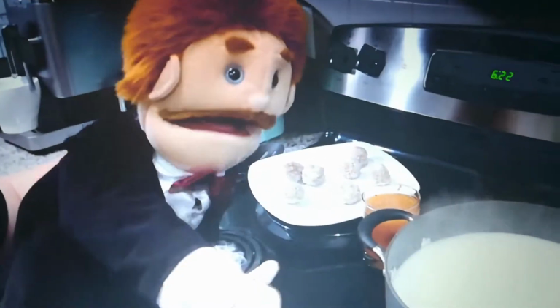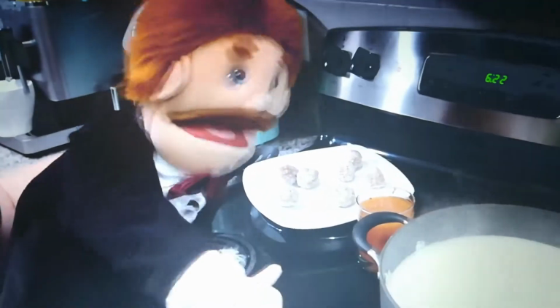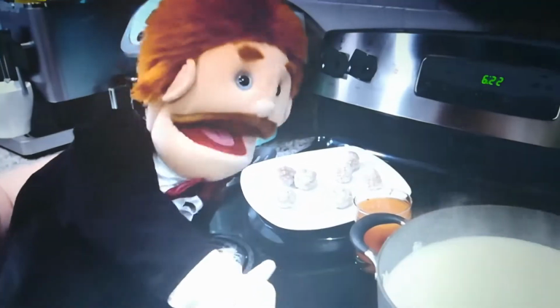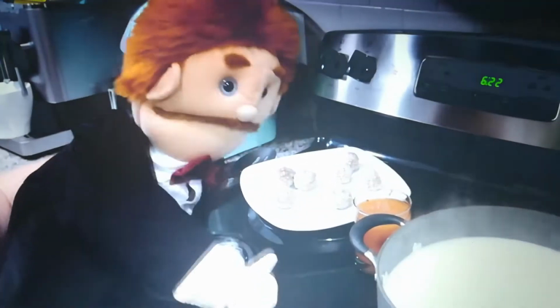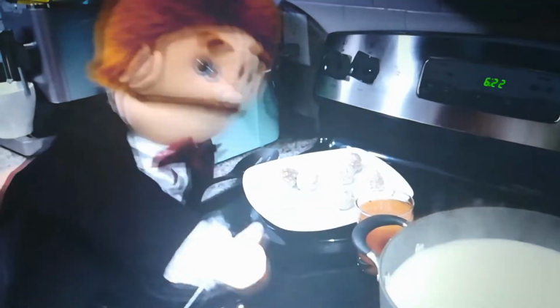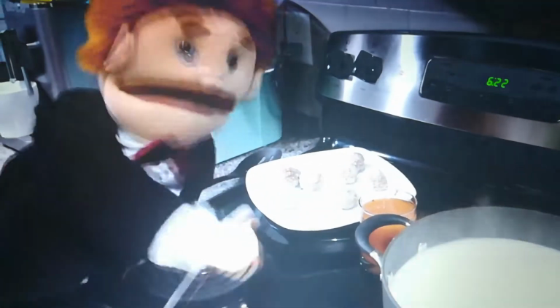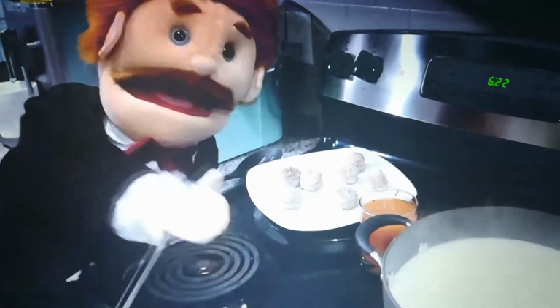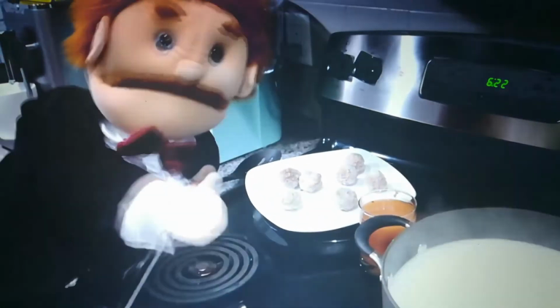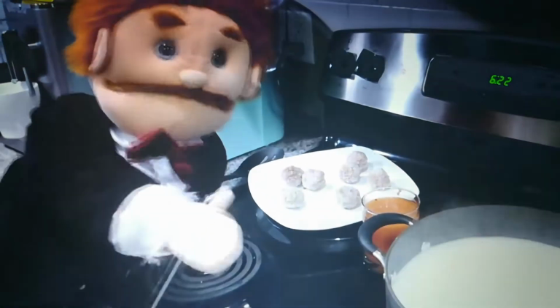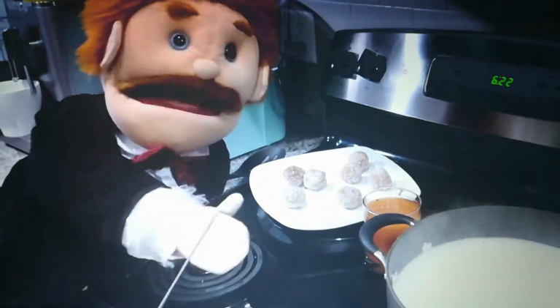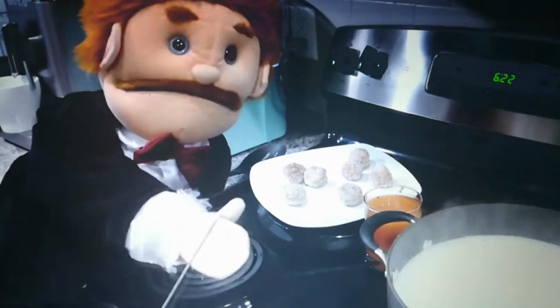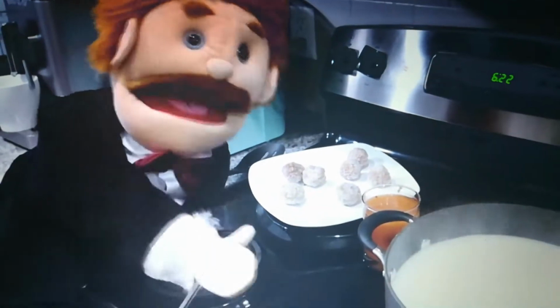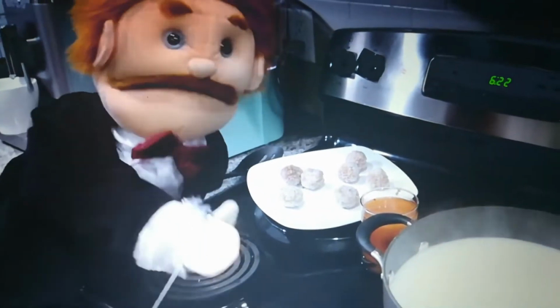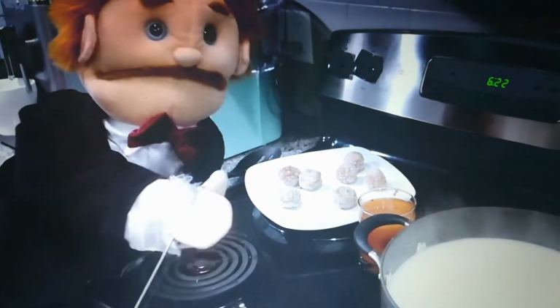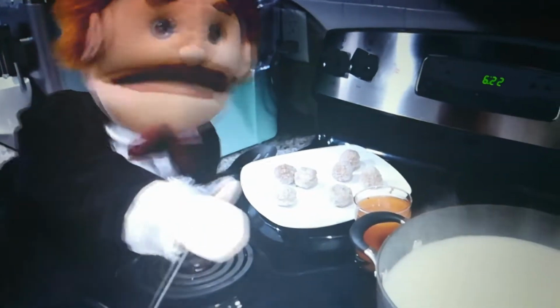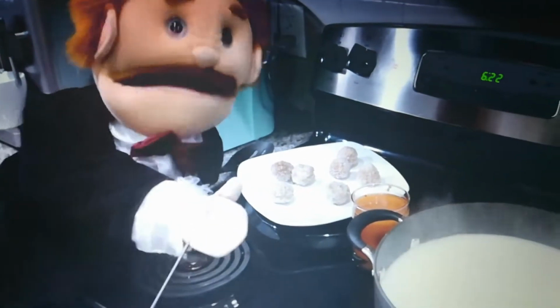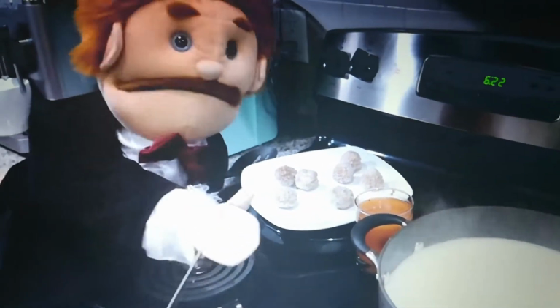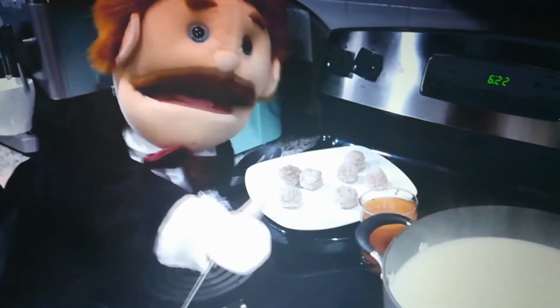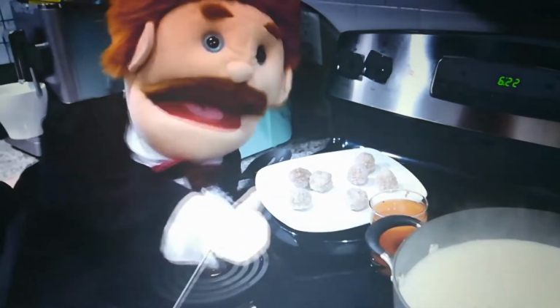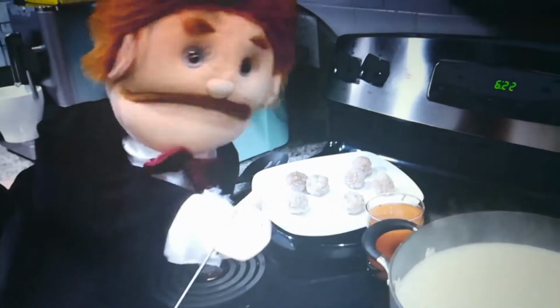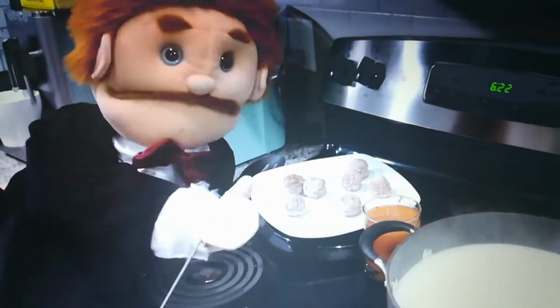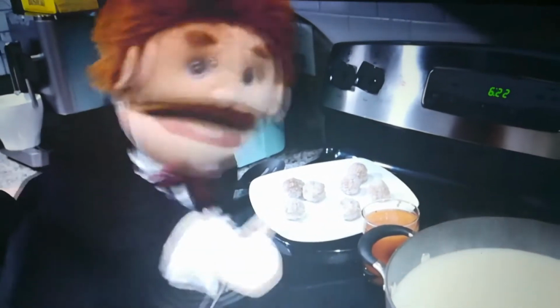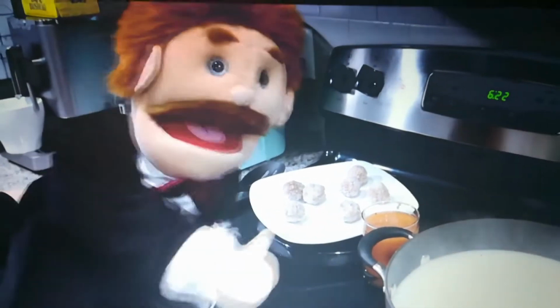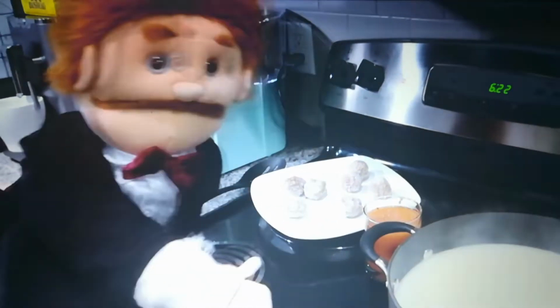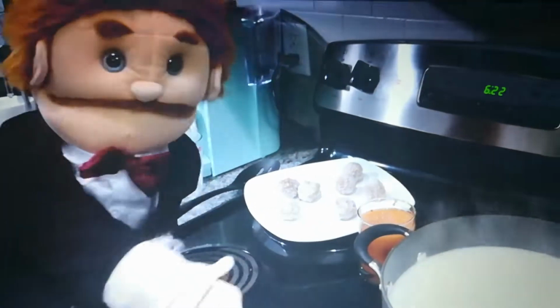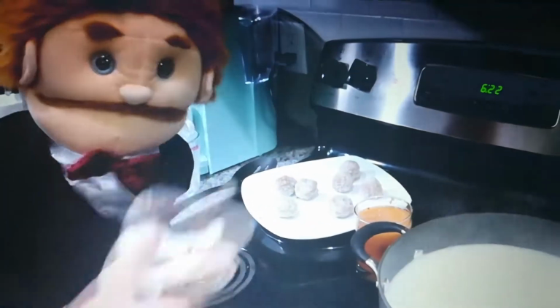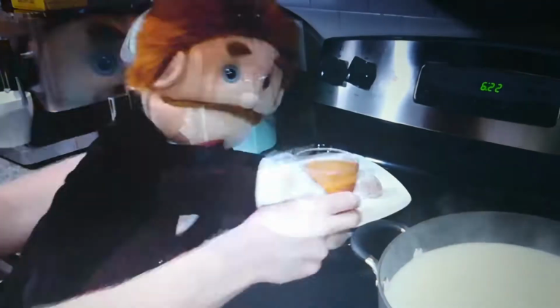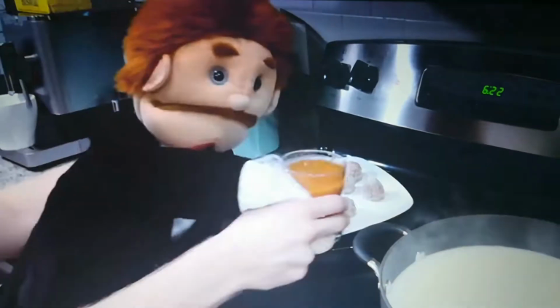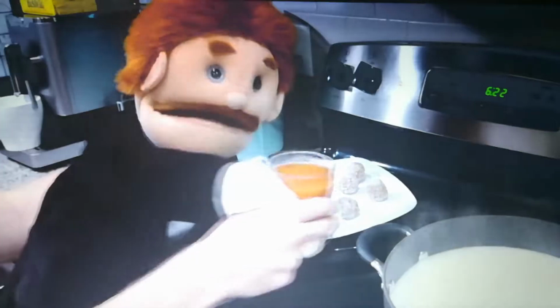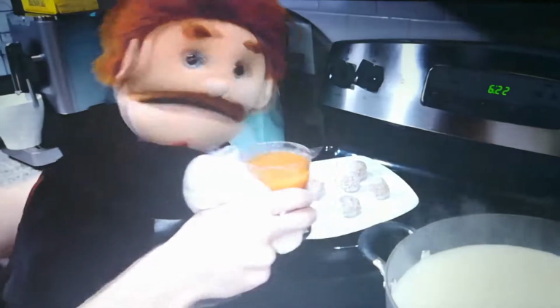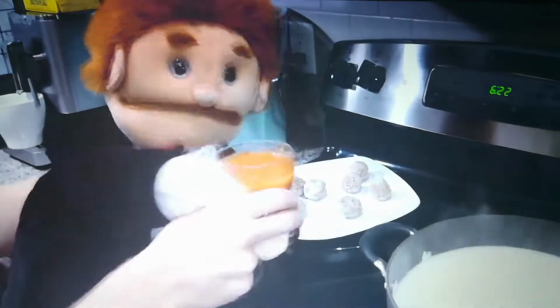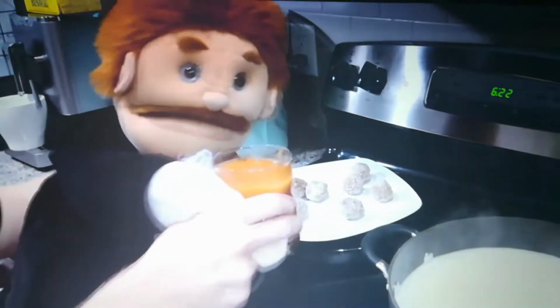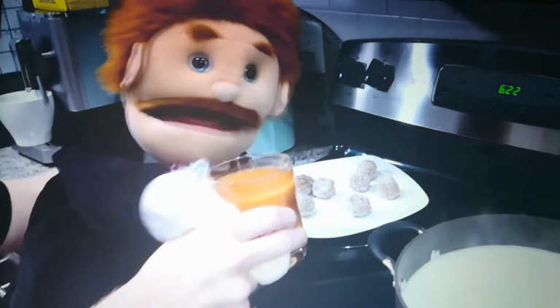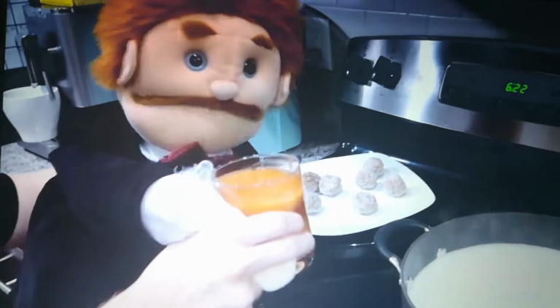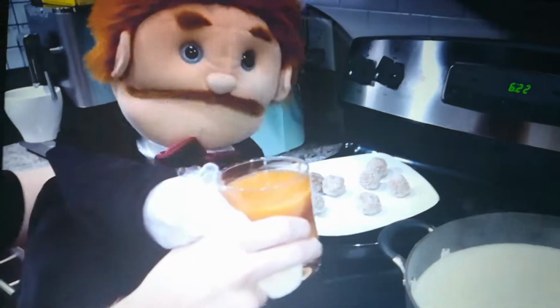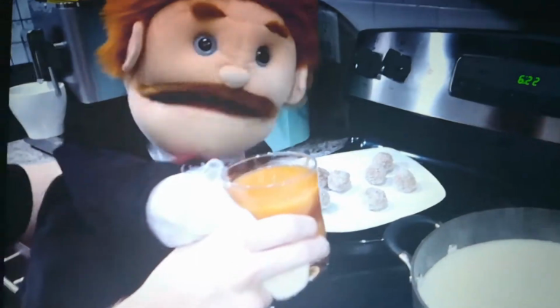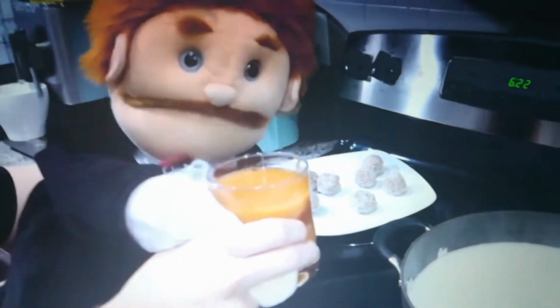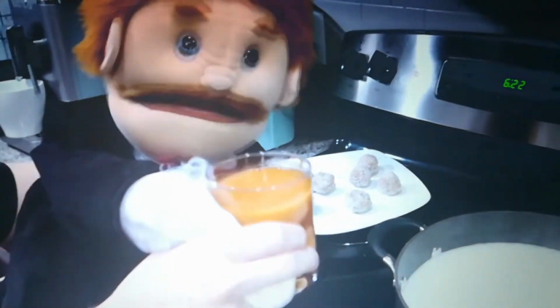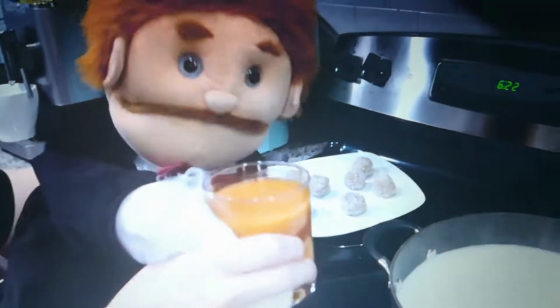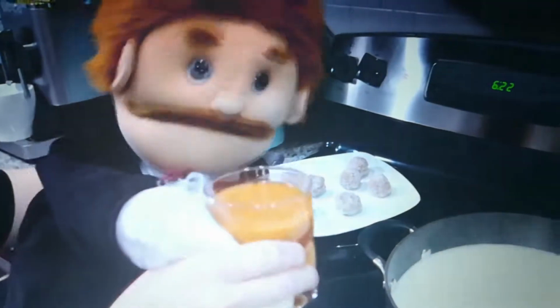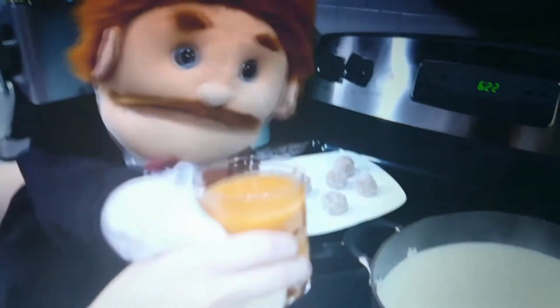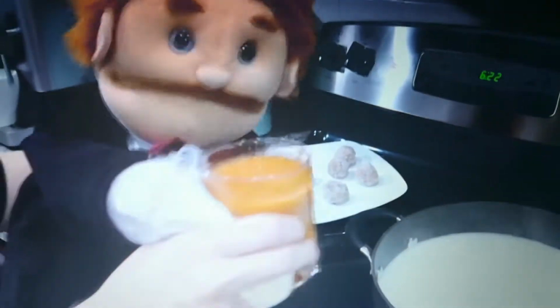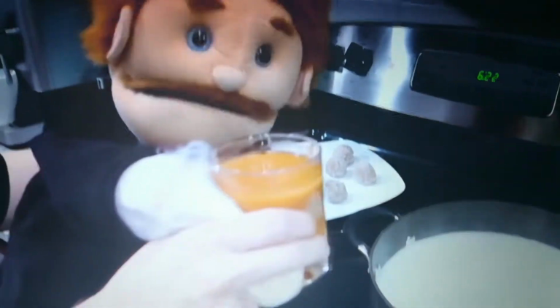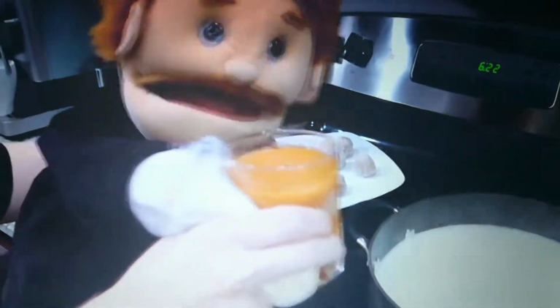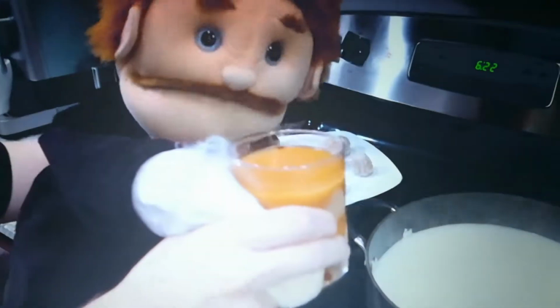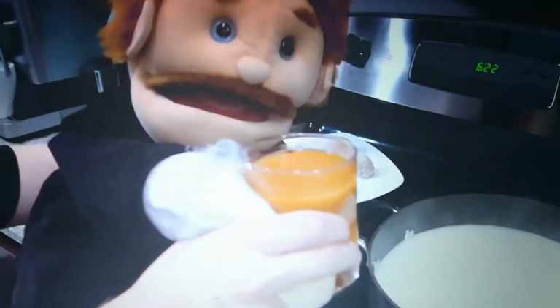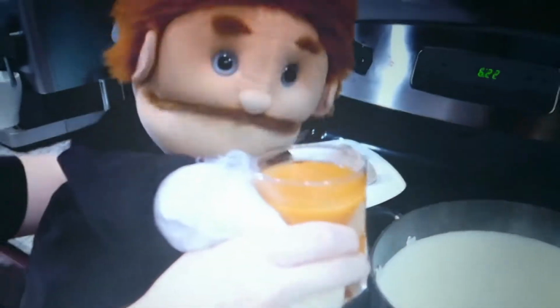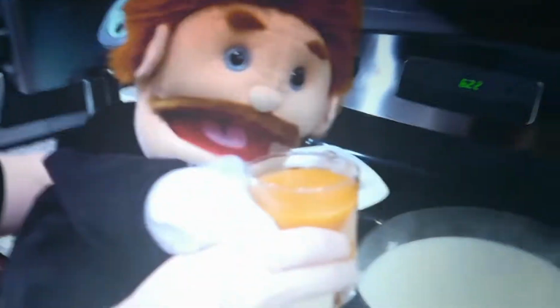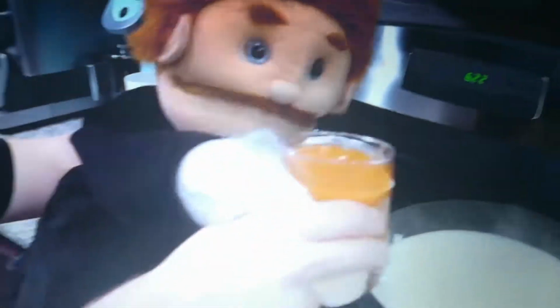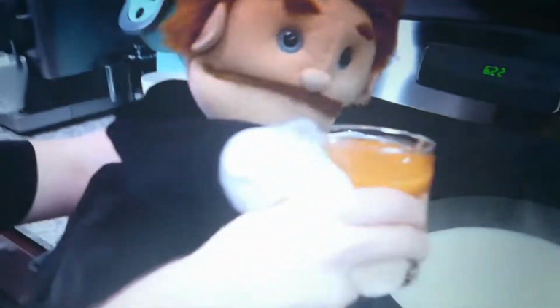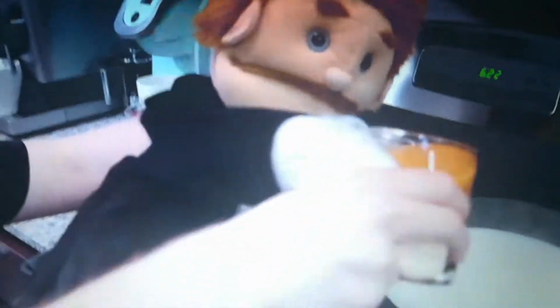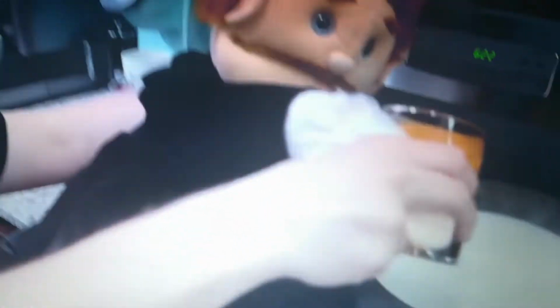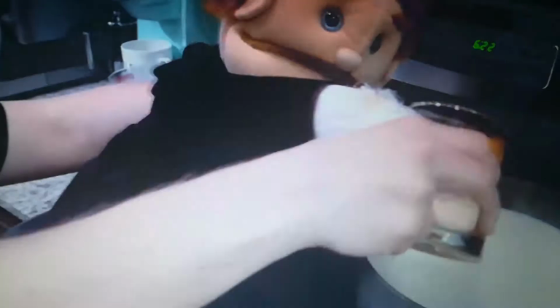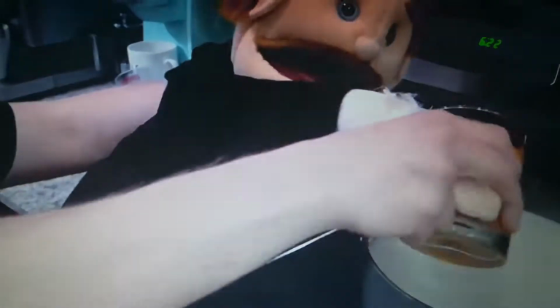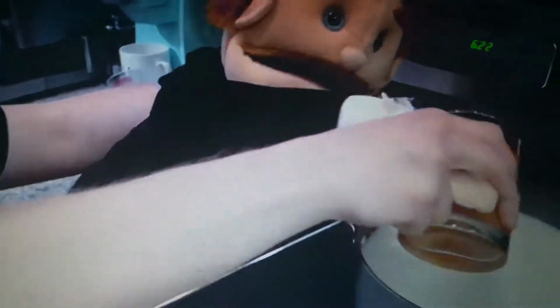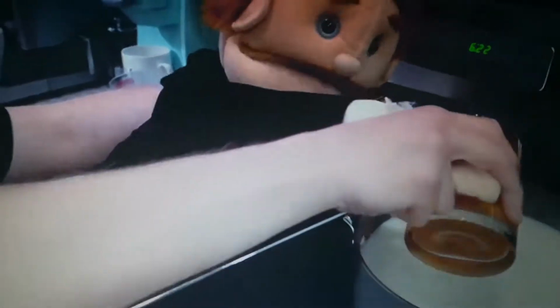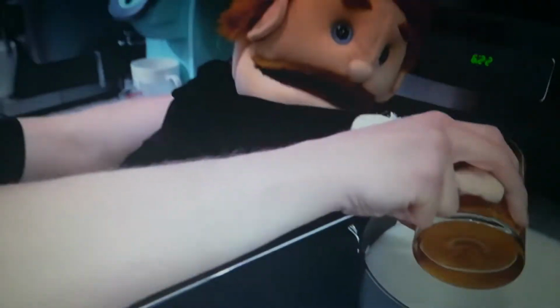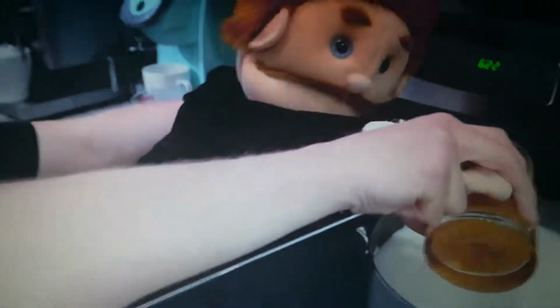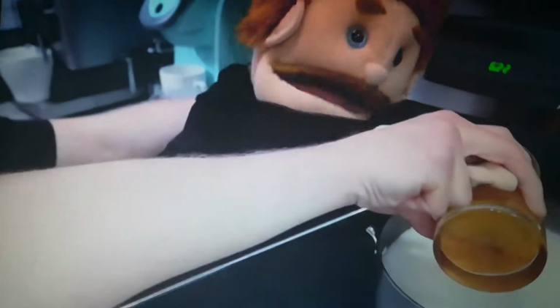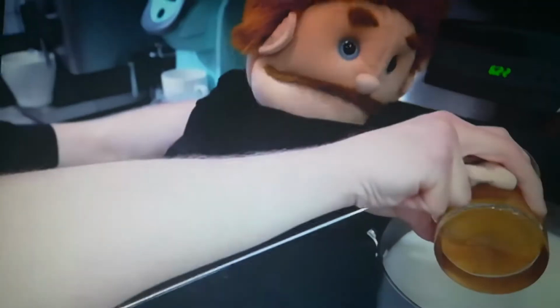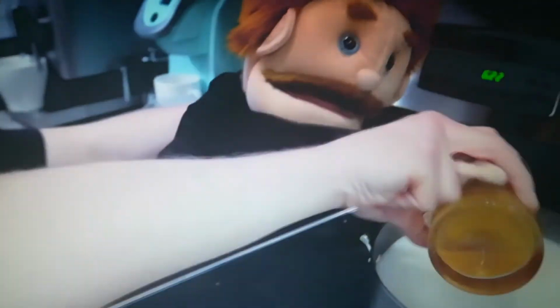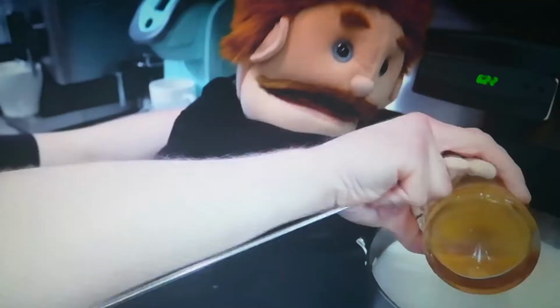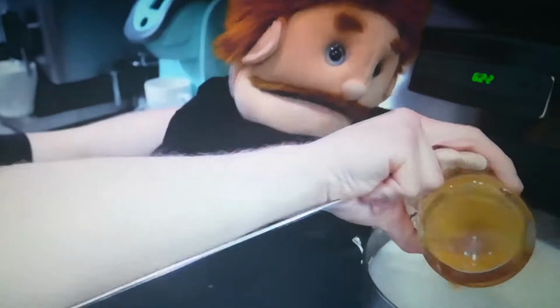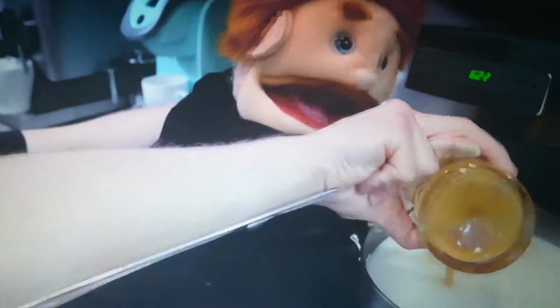you need your favorite tomato base. One cup of your favorite tomato base poured right into the mixture.